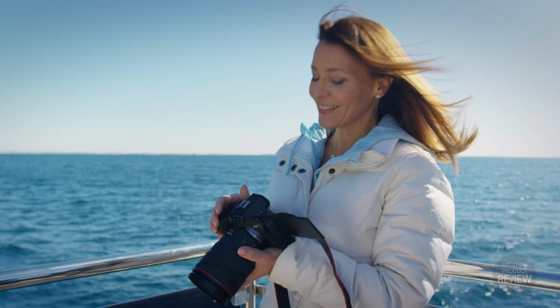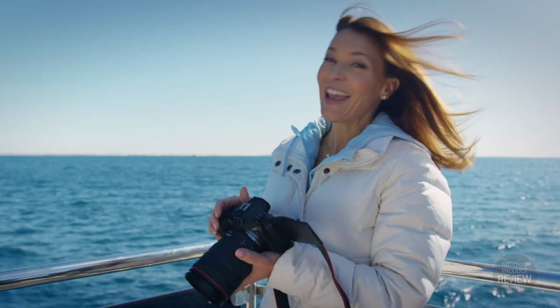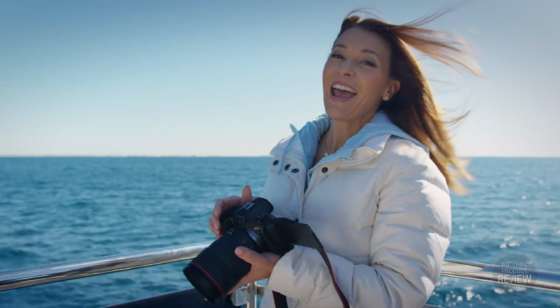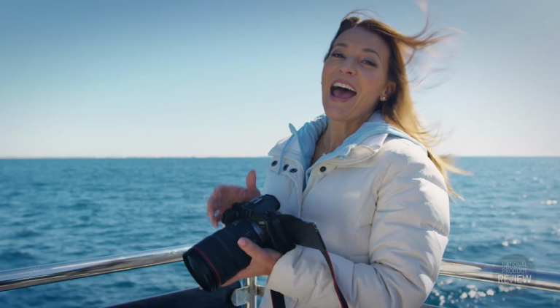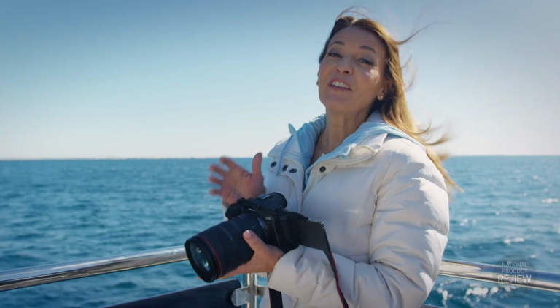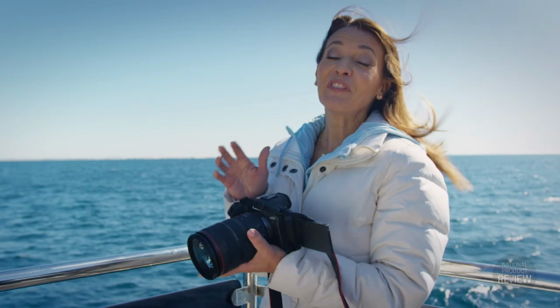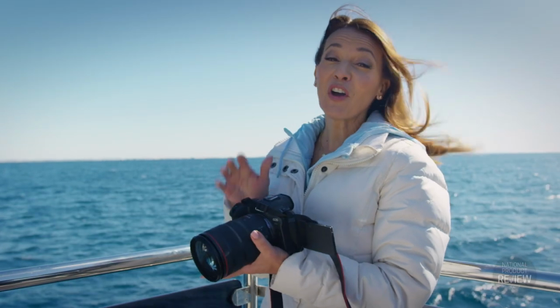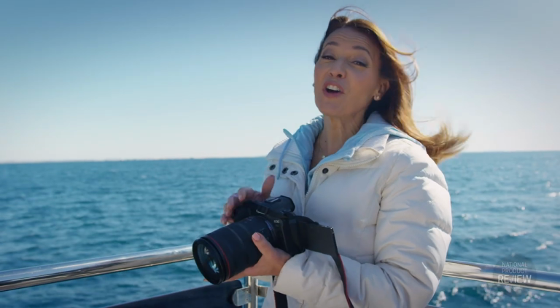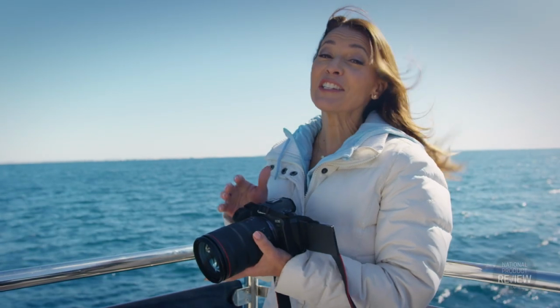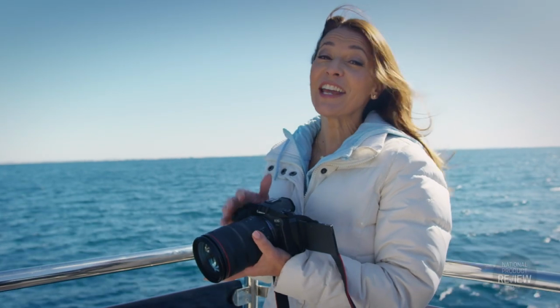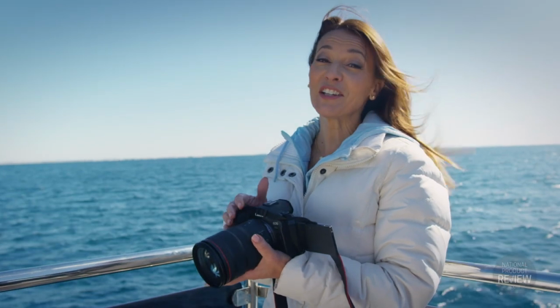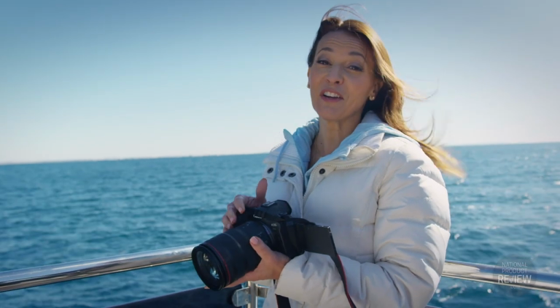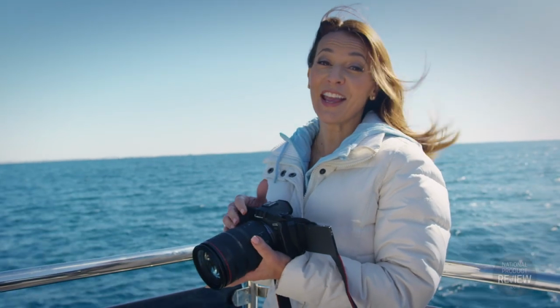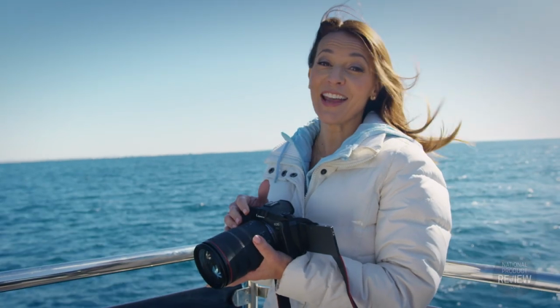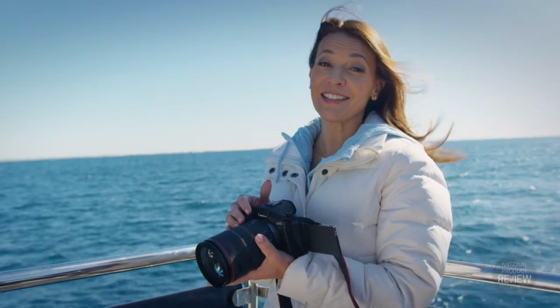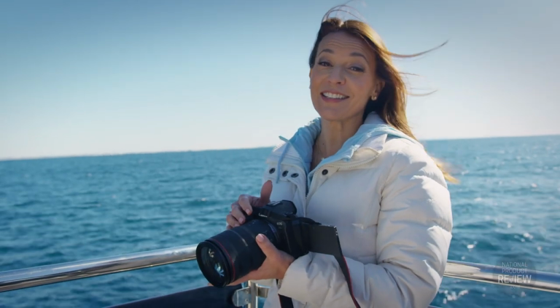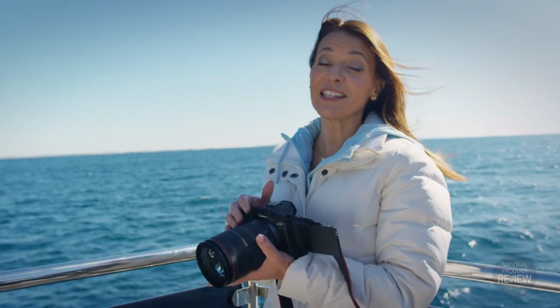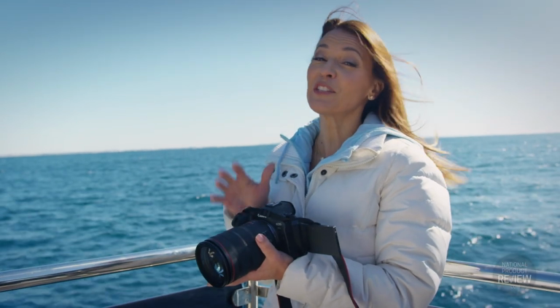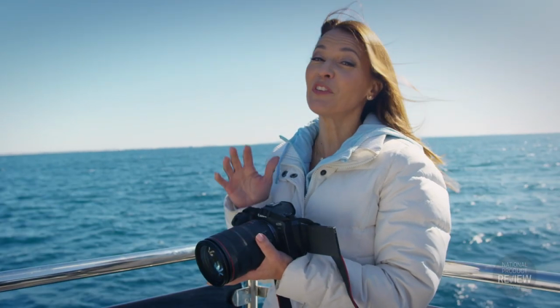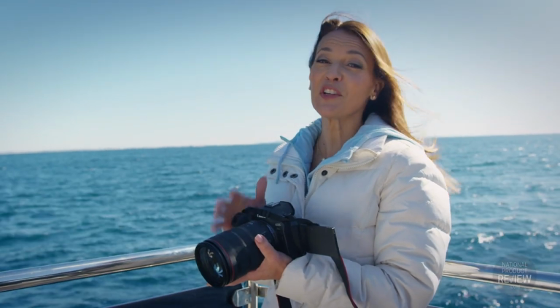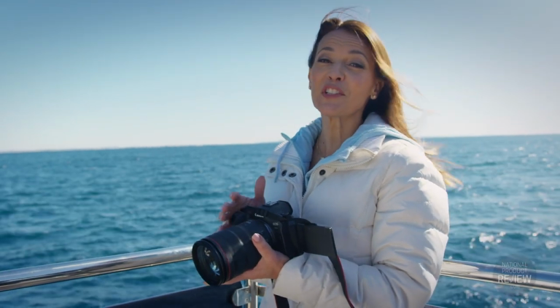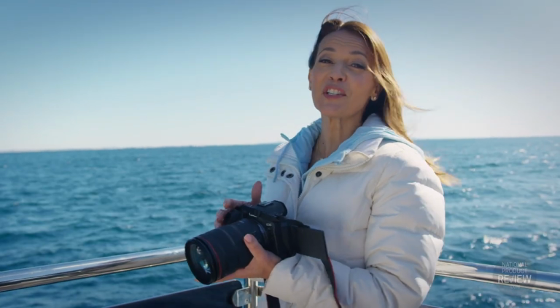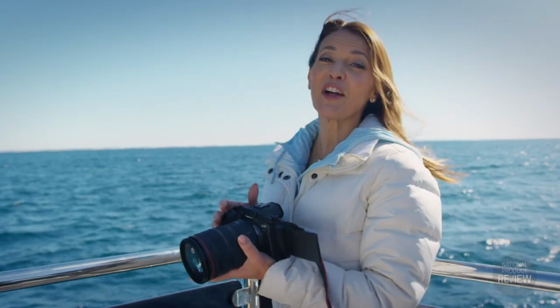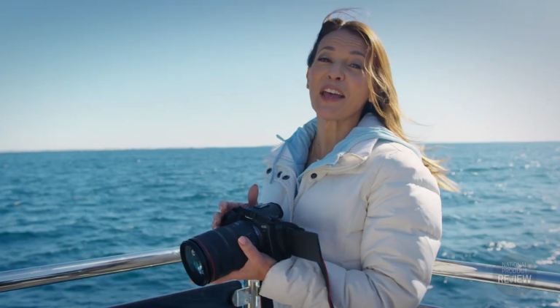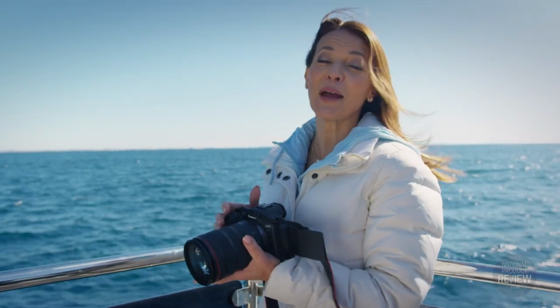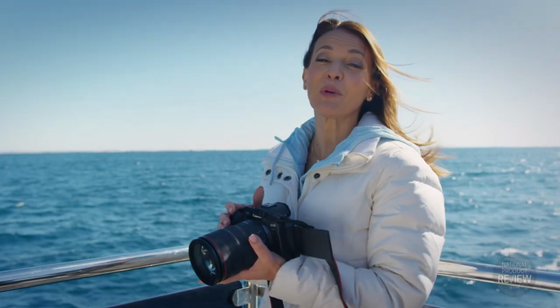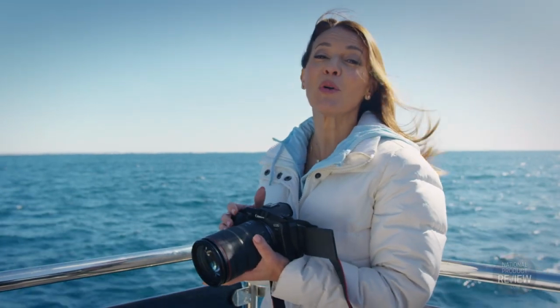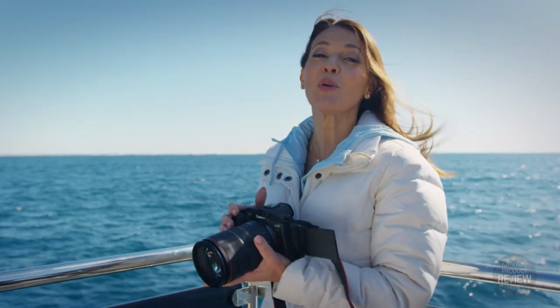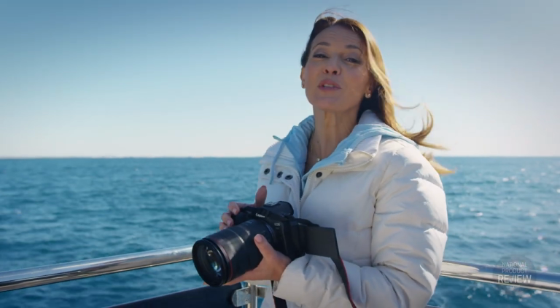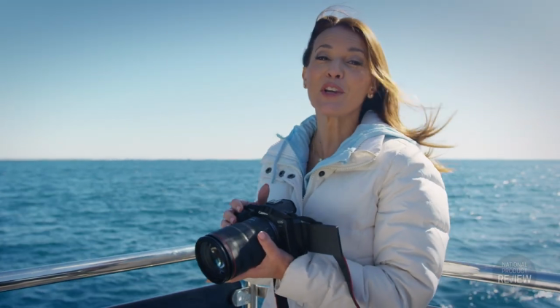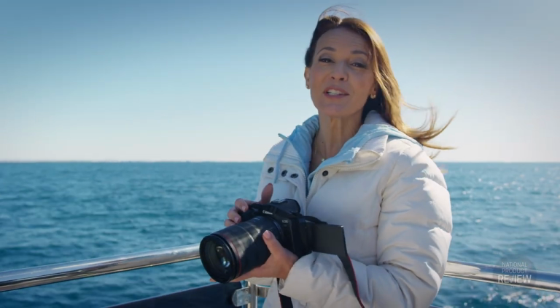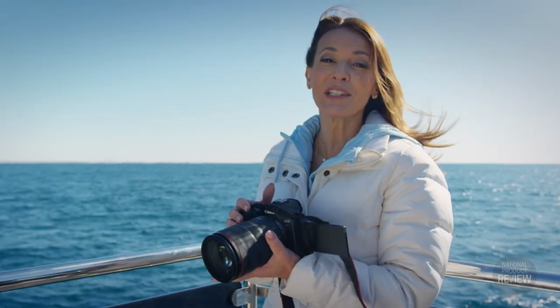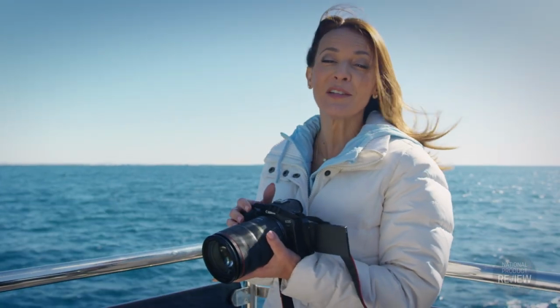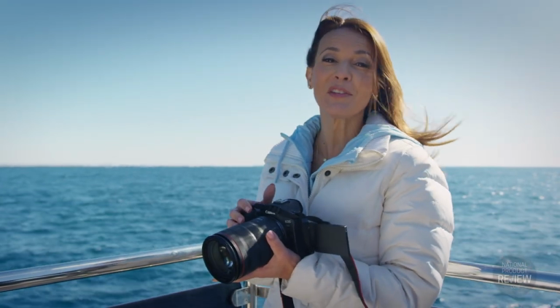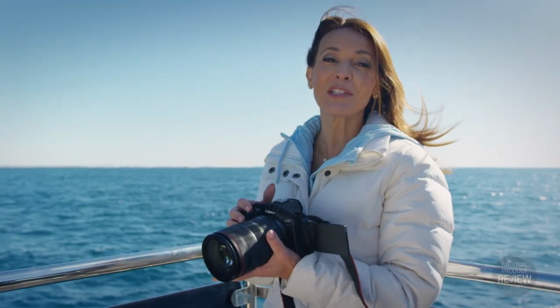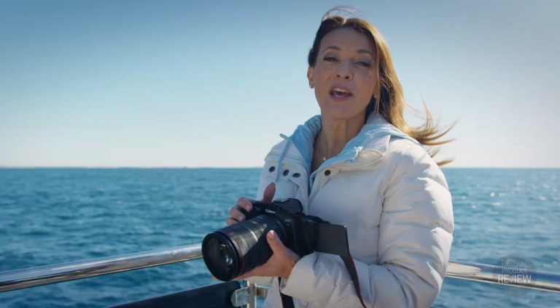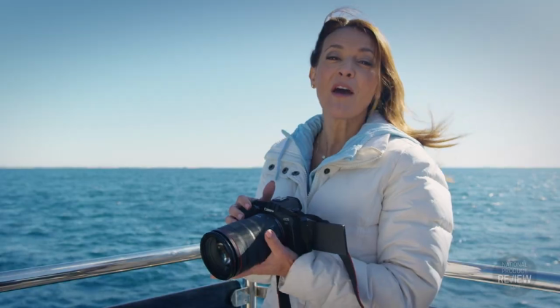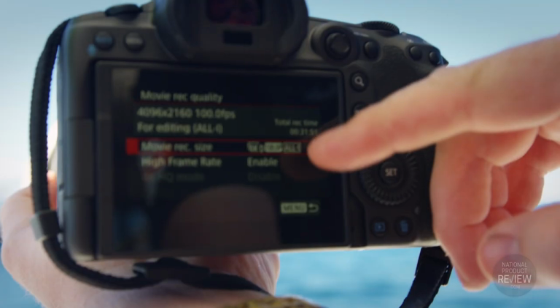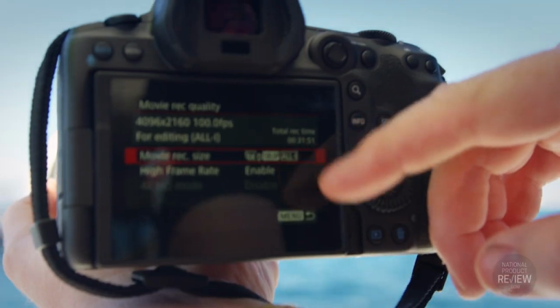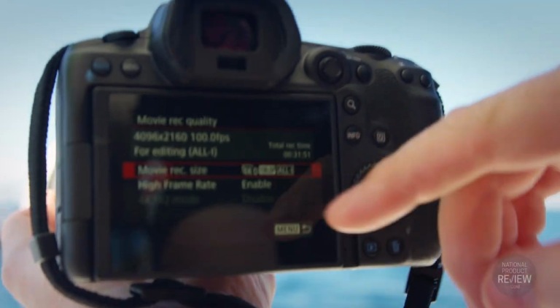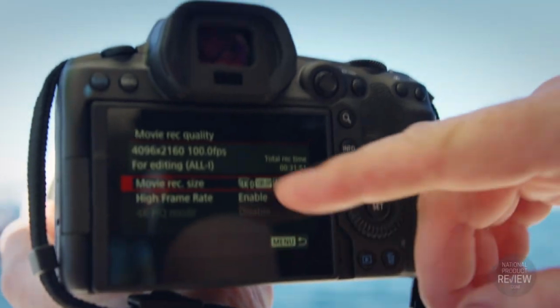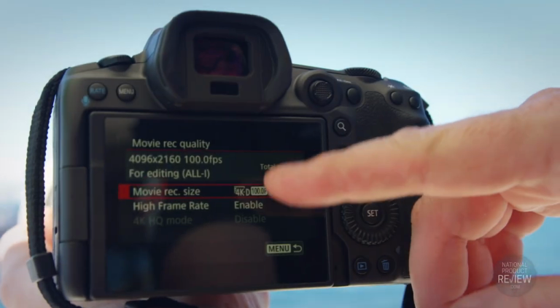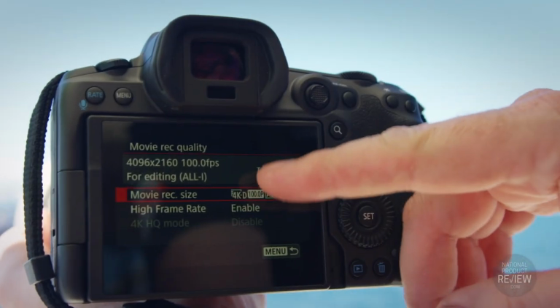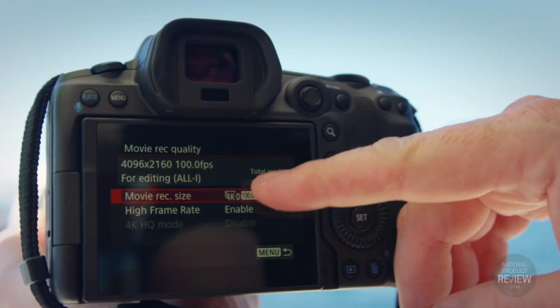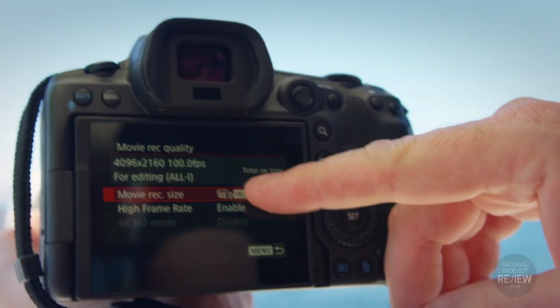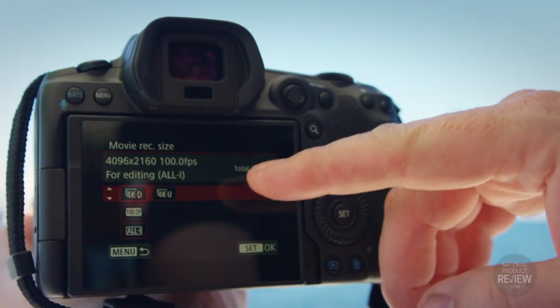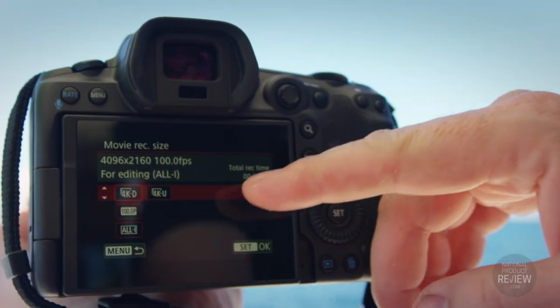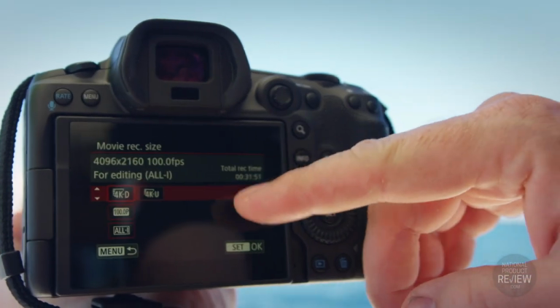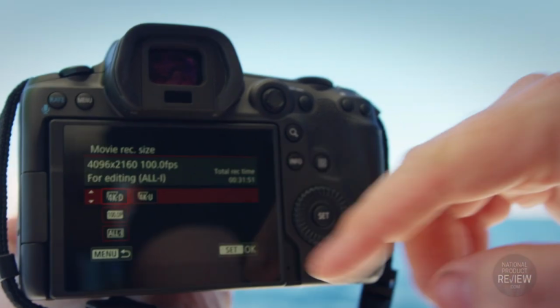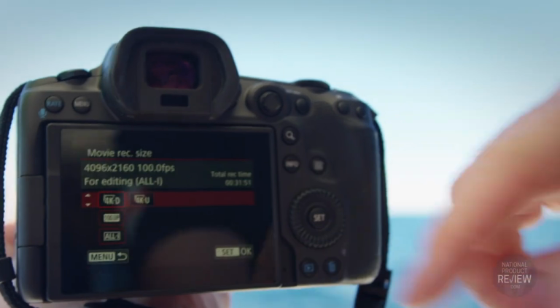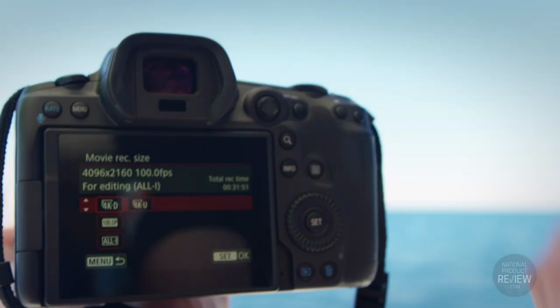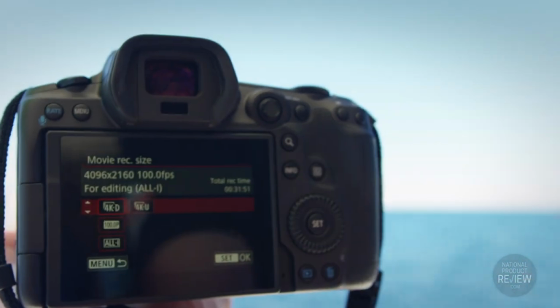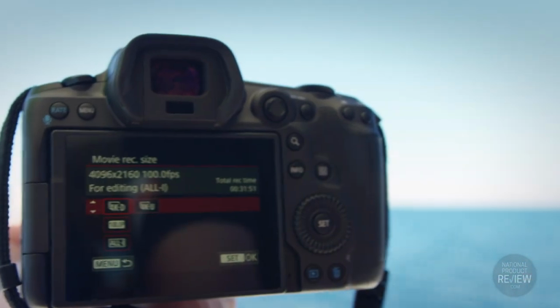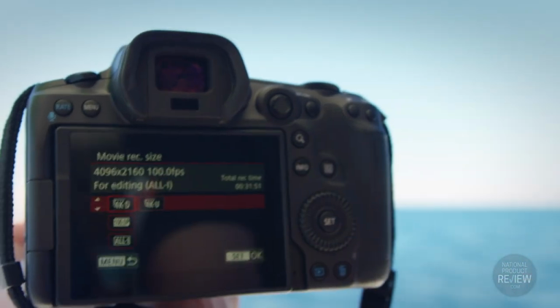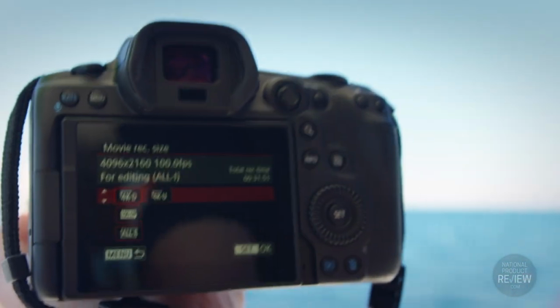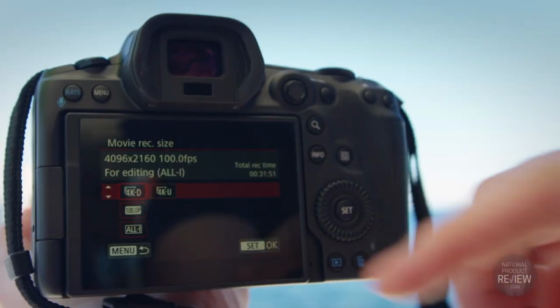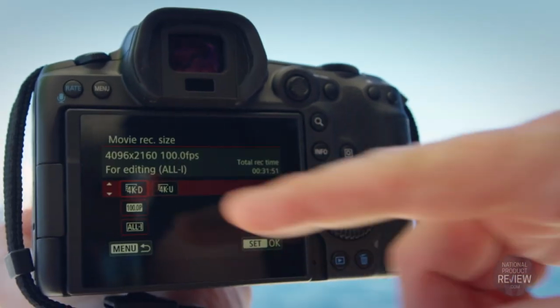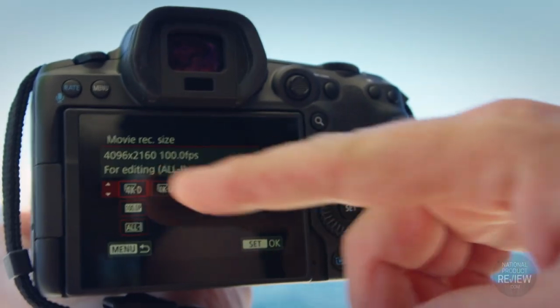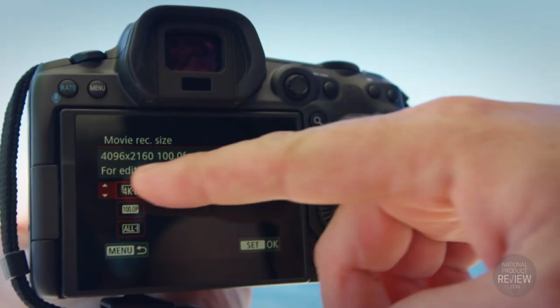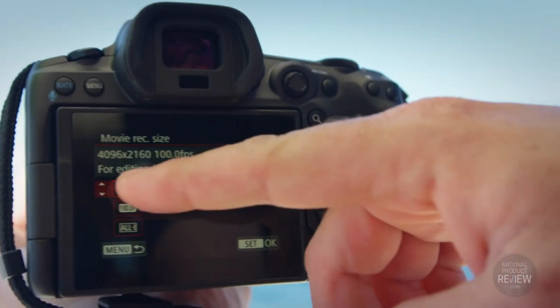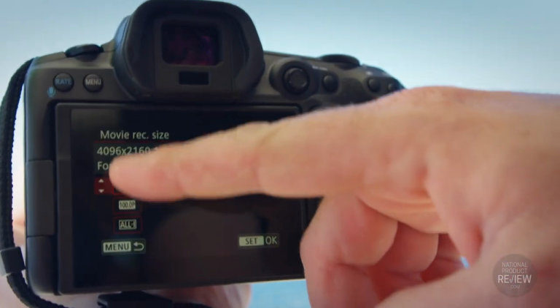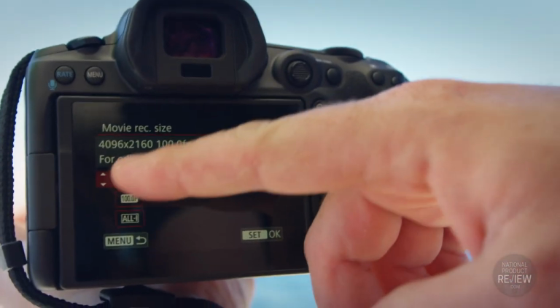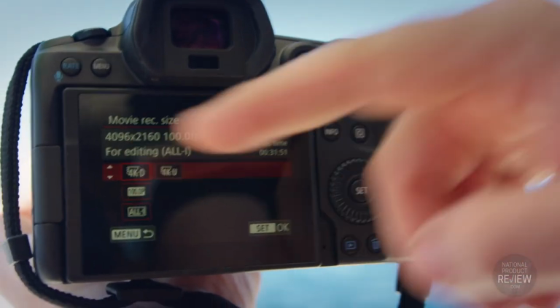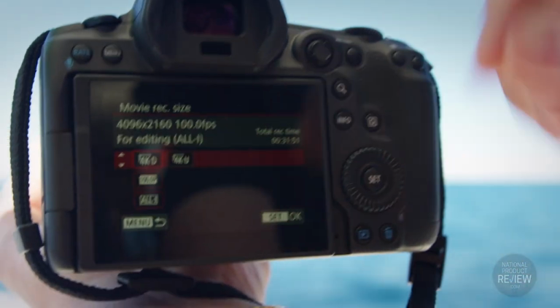And for content creators, this versatile camera also delivers 4K 60p movie recording with full HD.